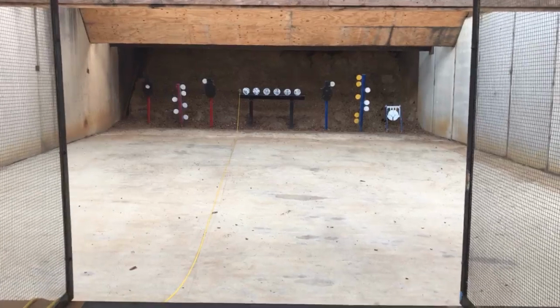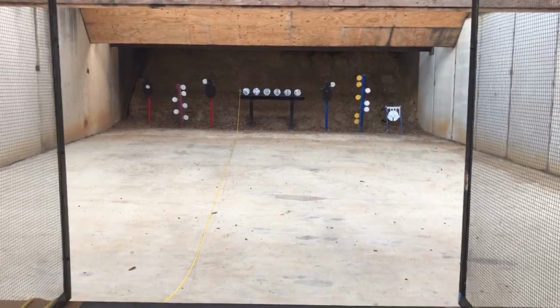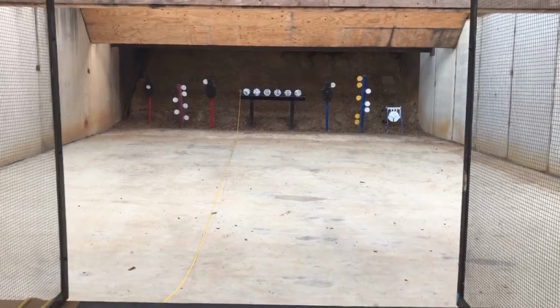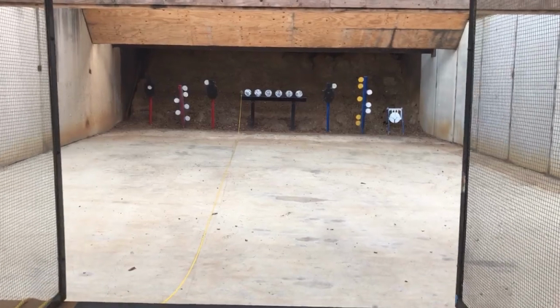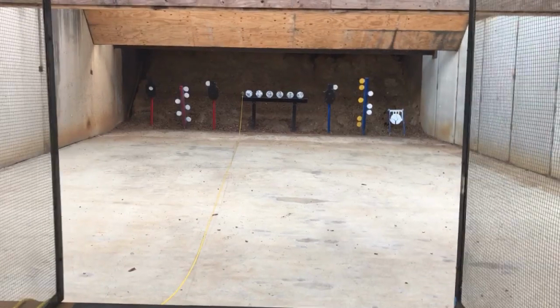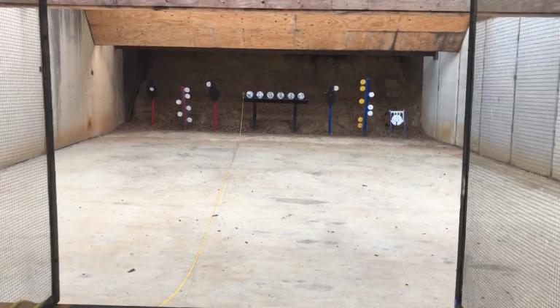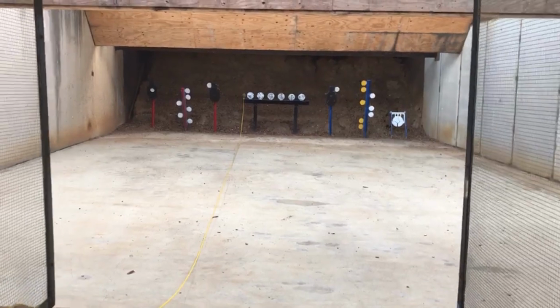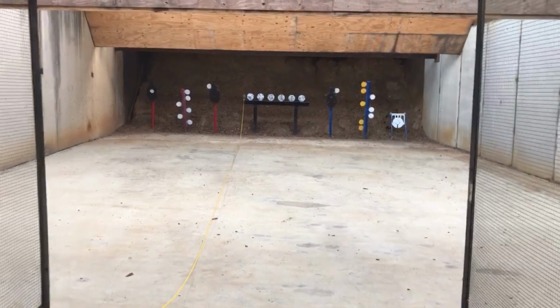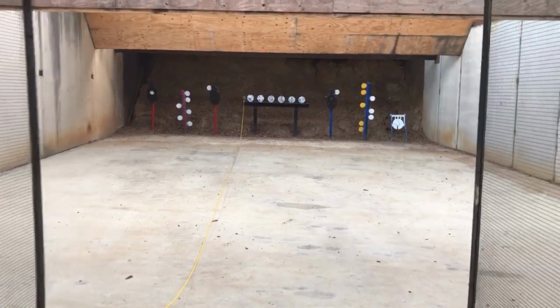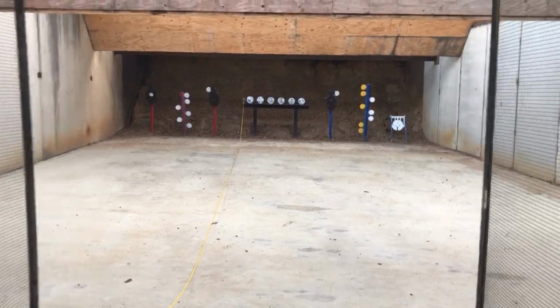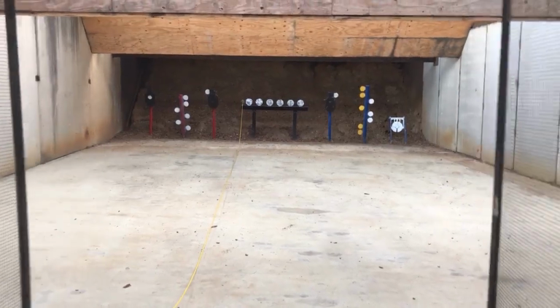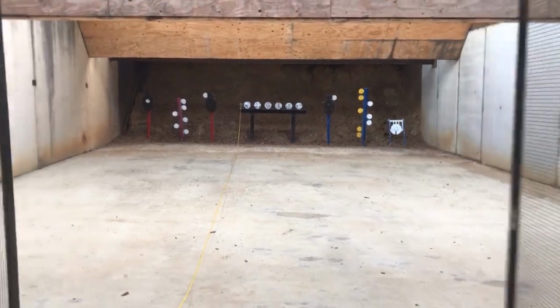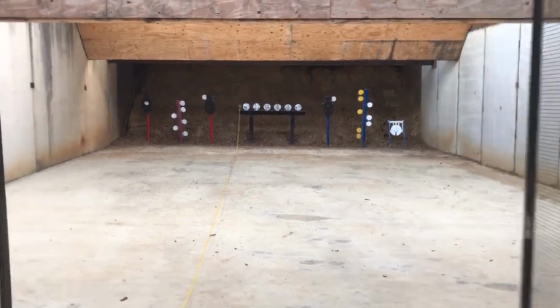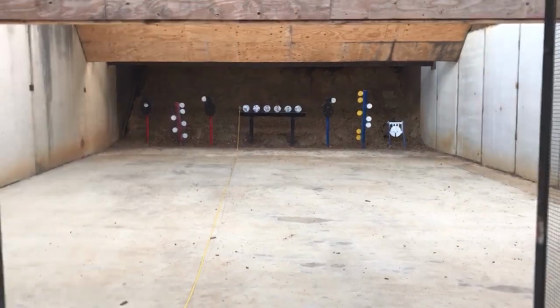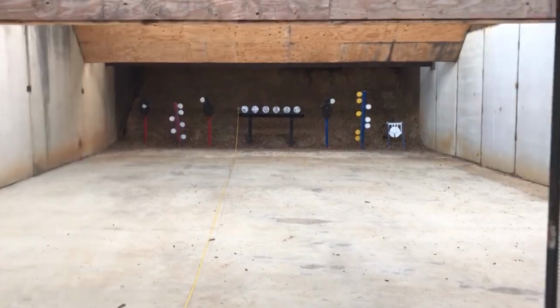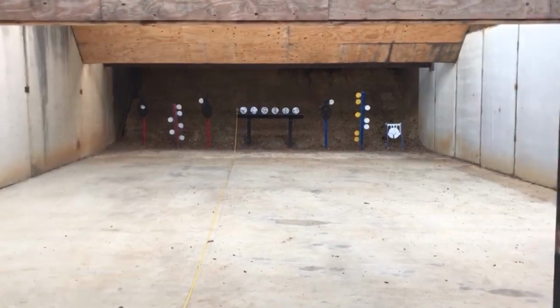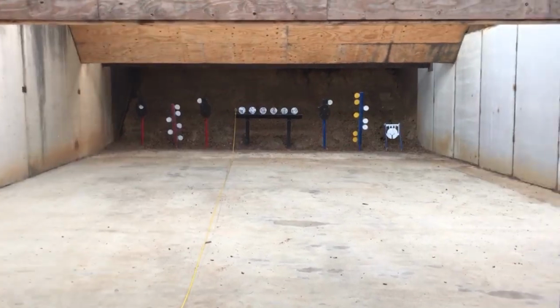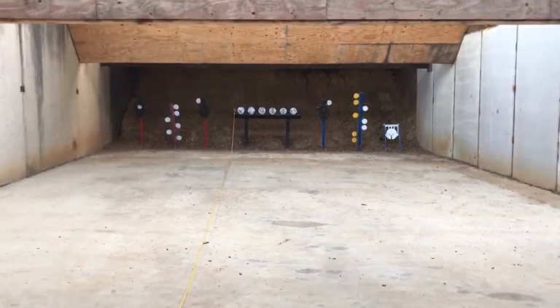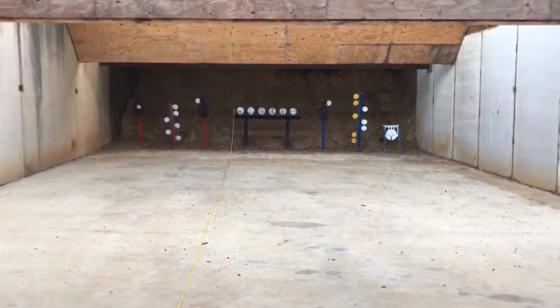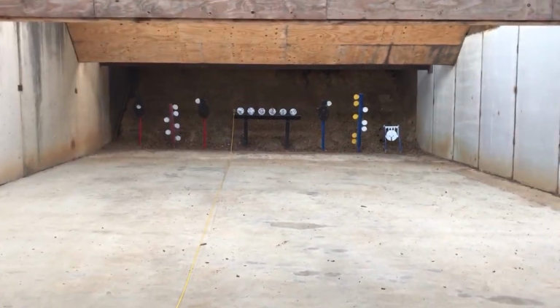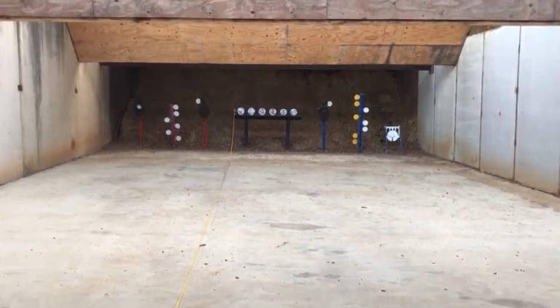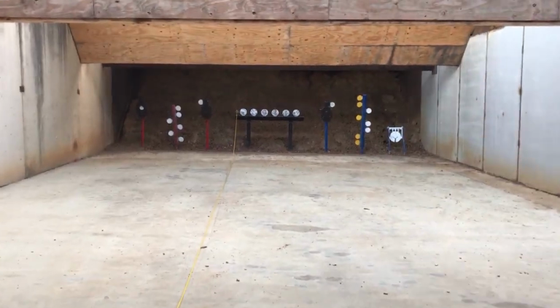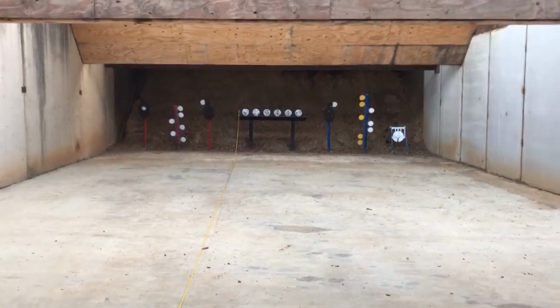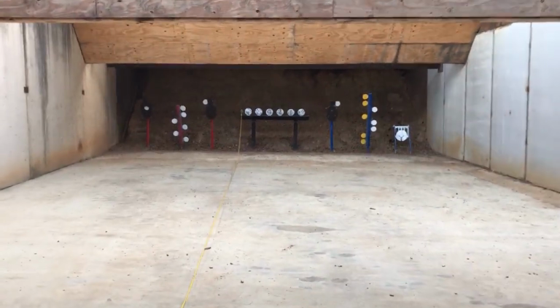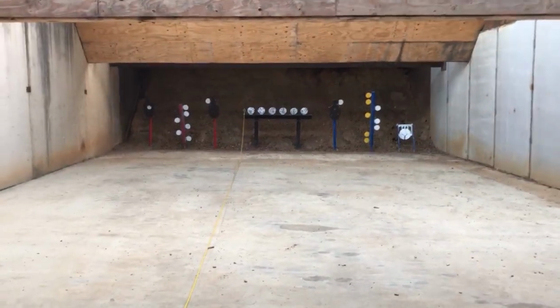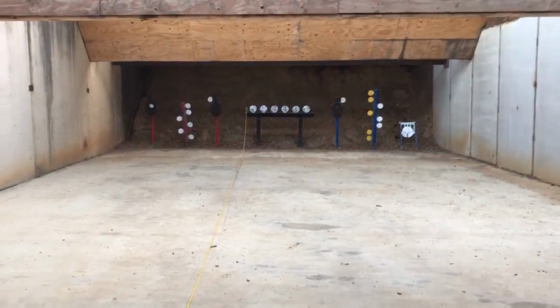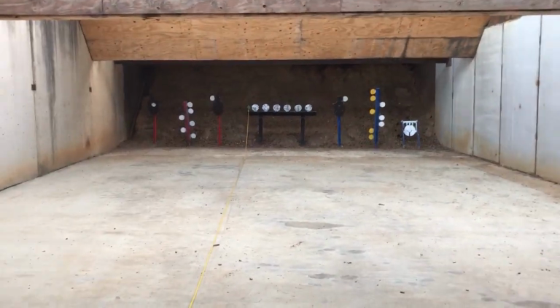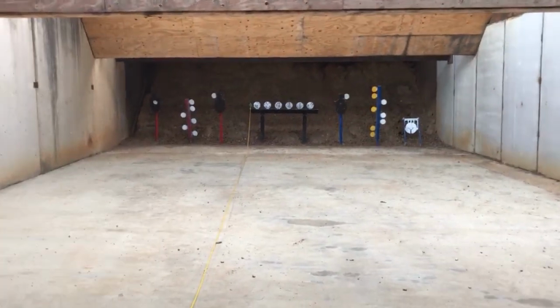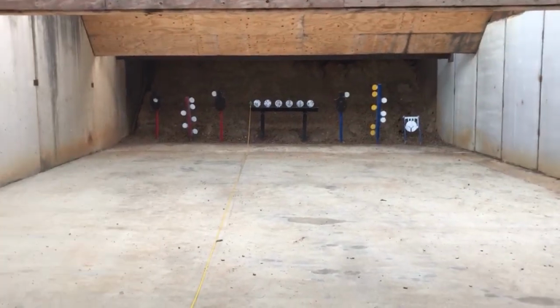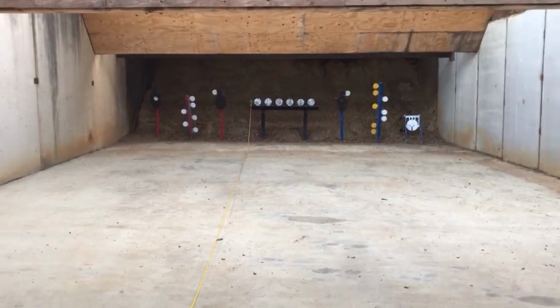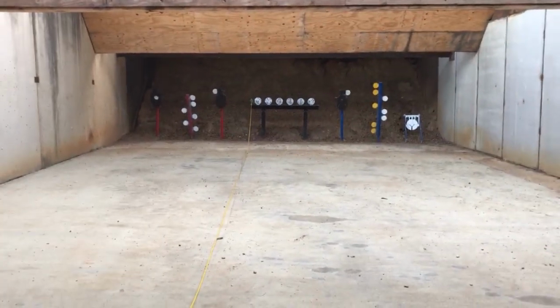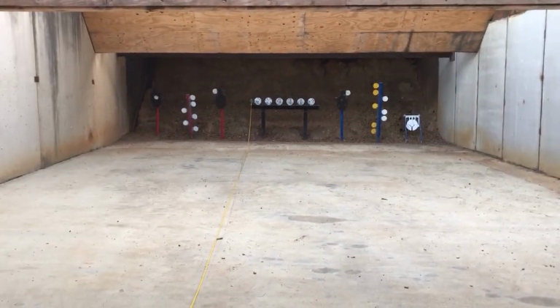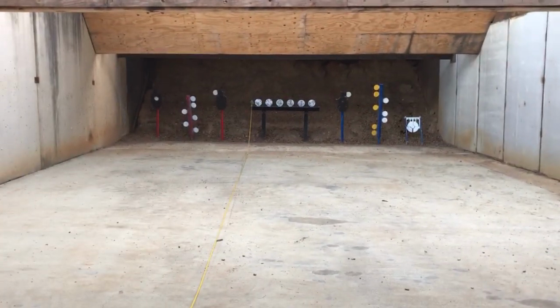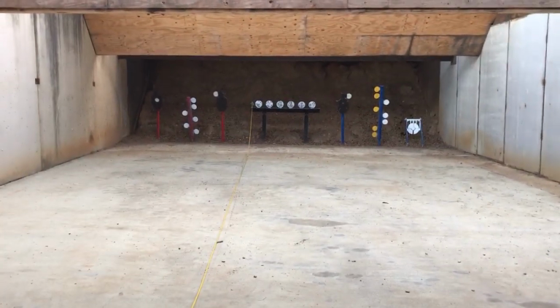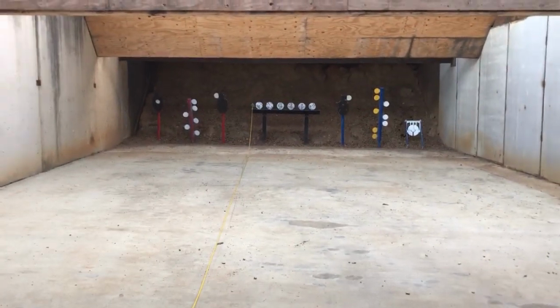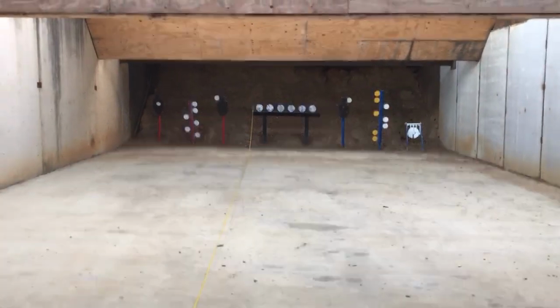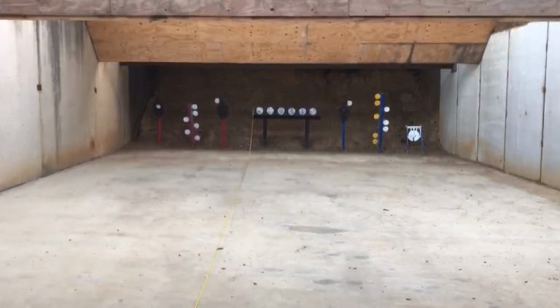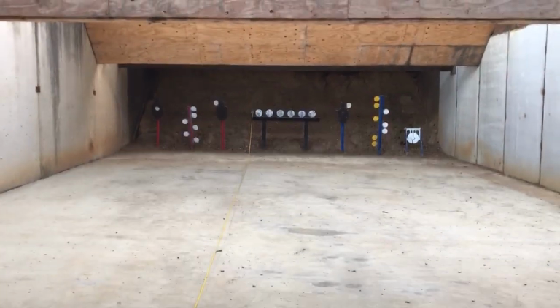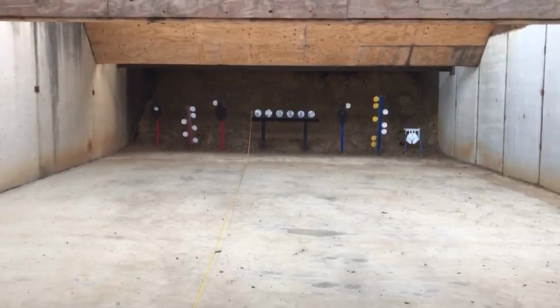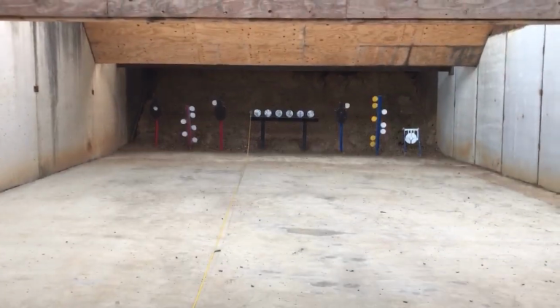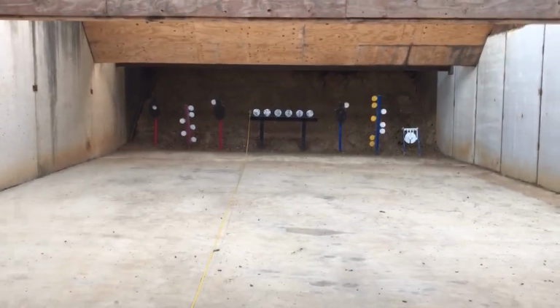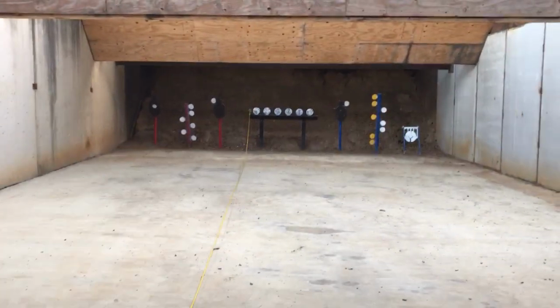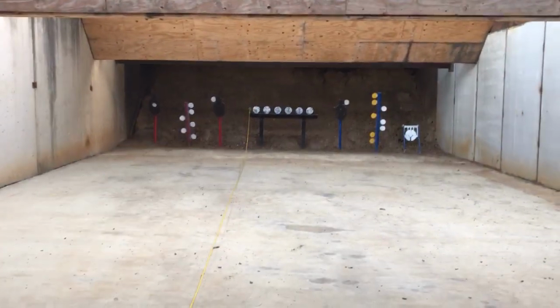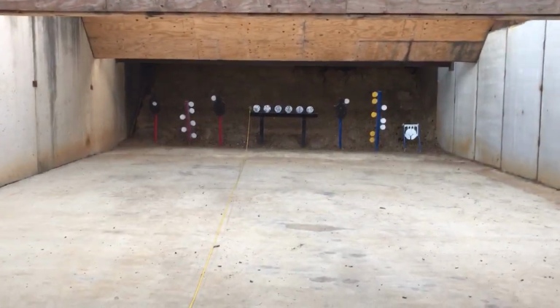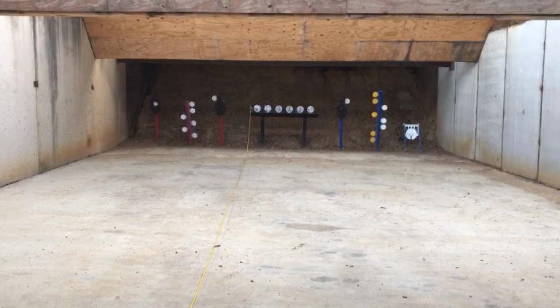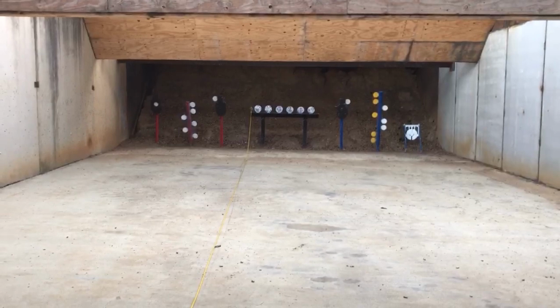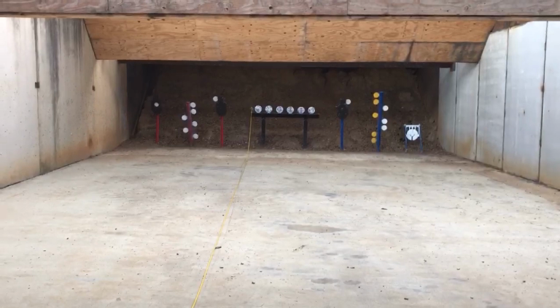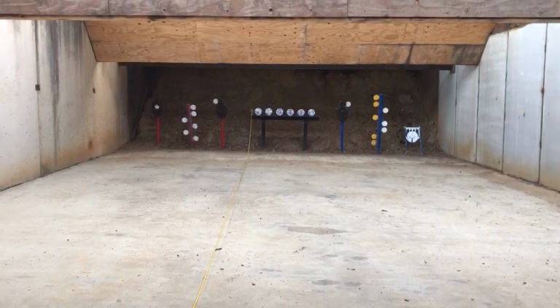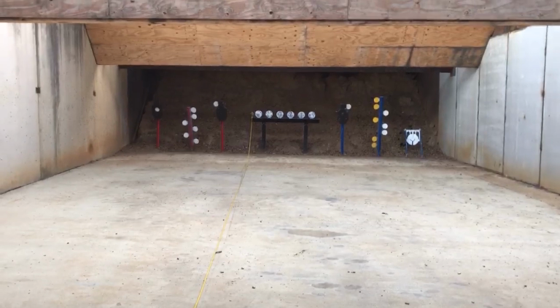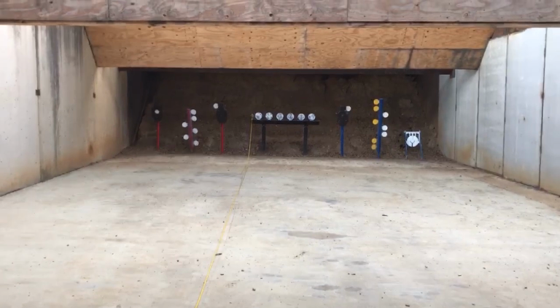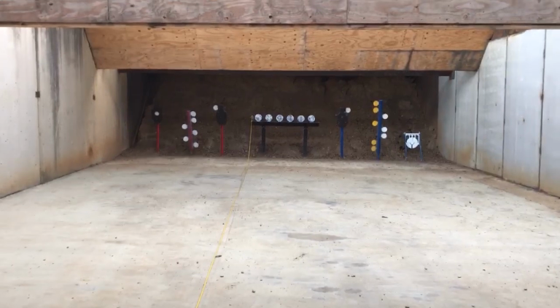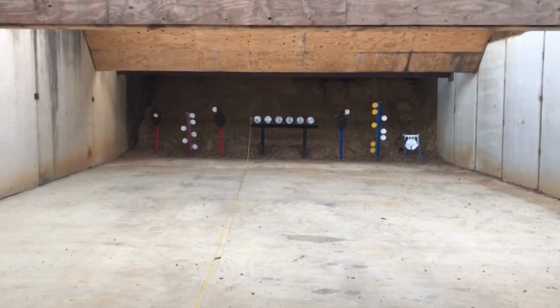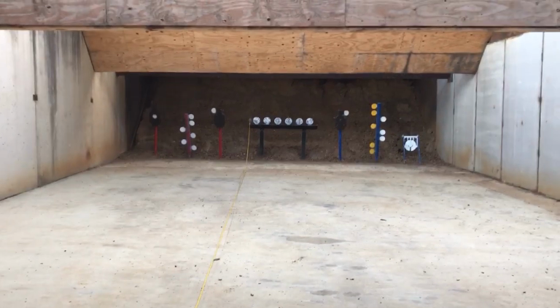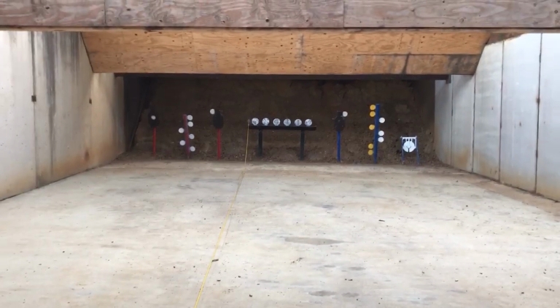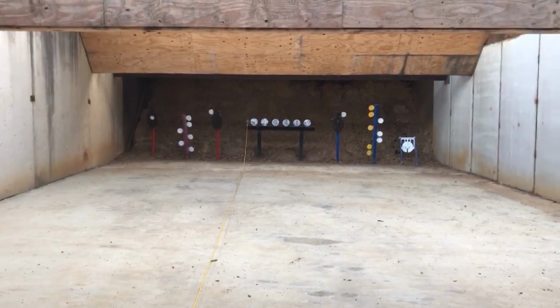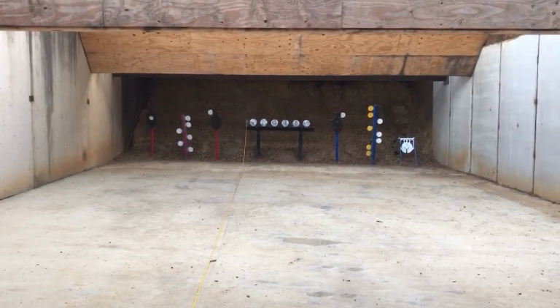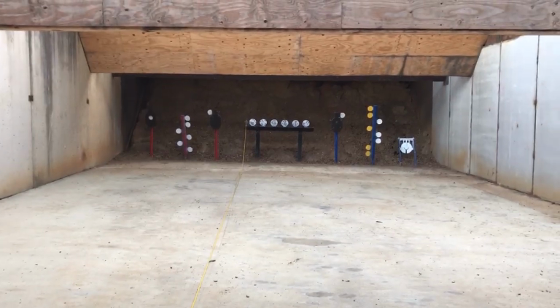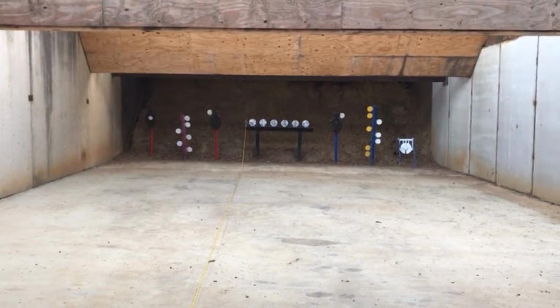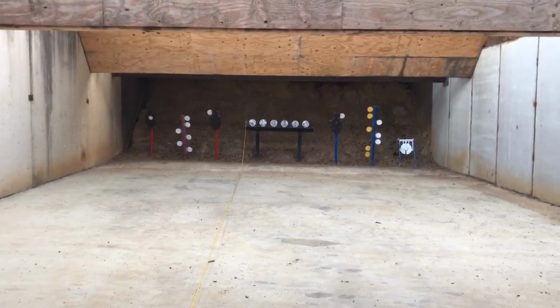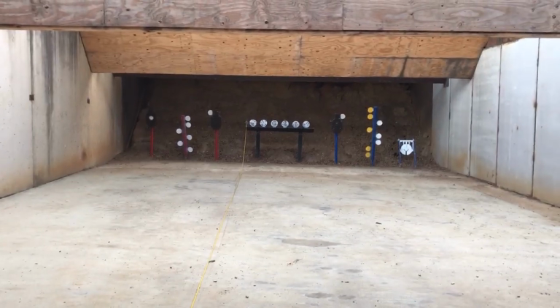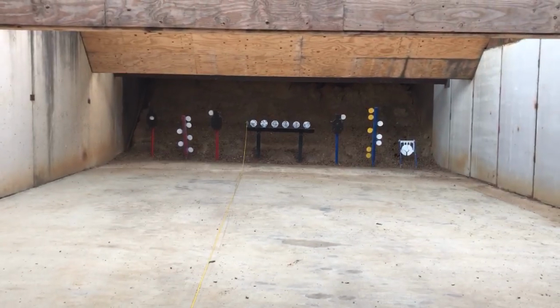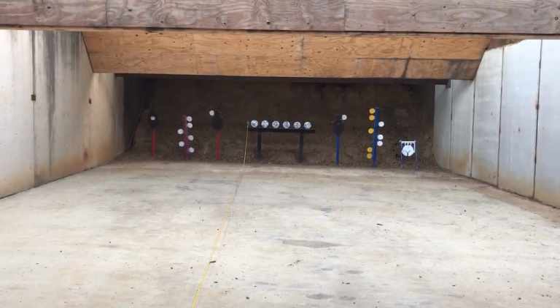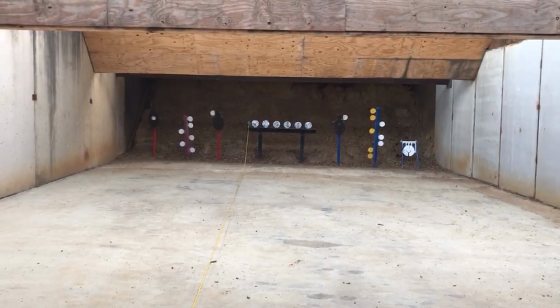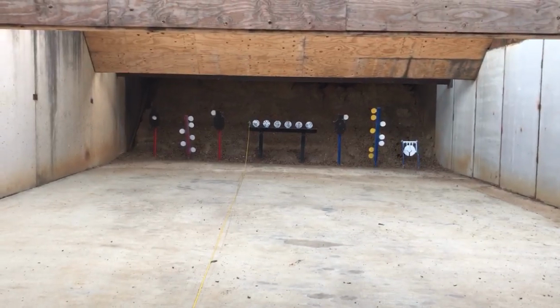Hey, welcome to the Alpine Steel Range Challenge. You want to shoot the steel range for free? All you have to do is beat Shane's time.